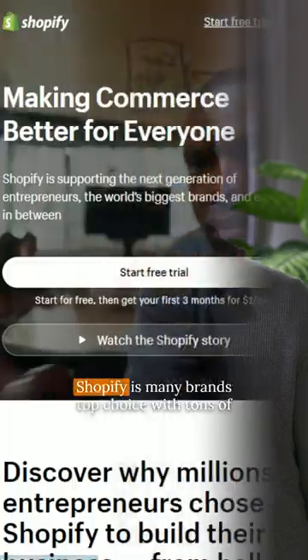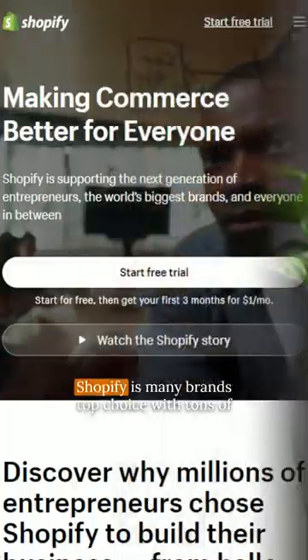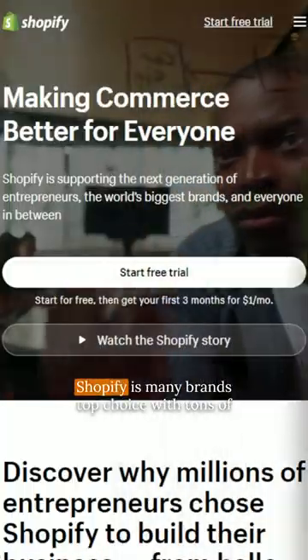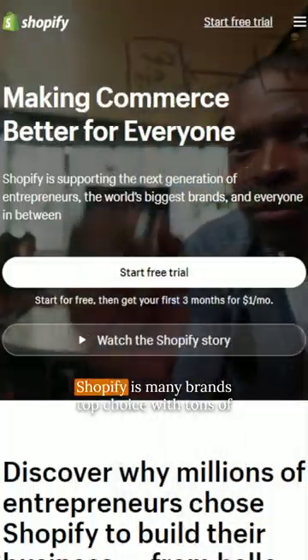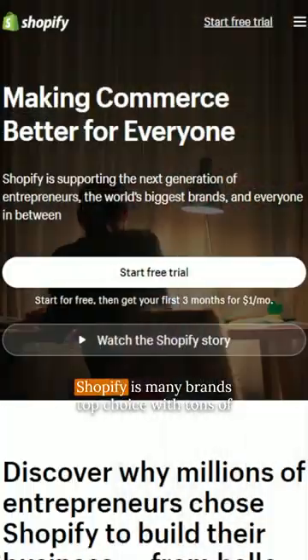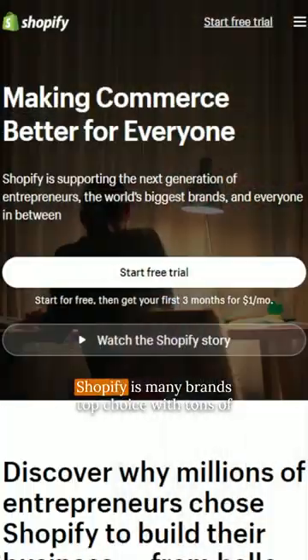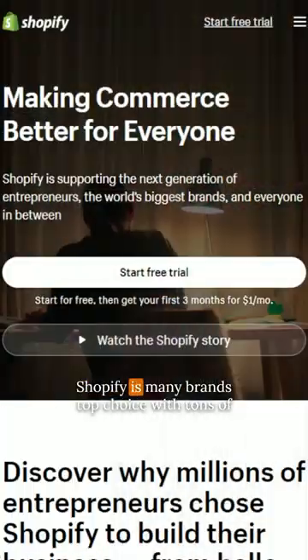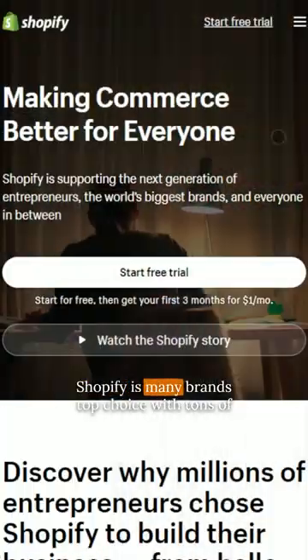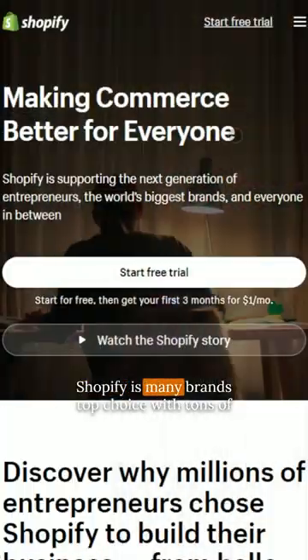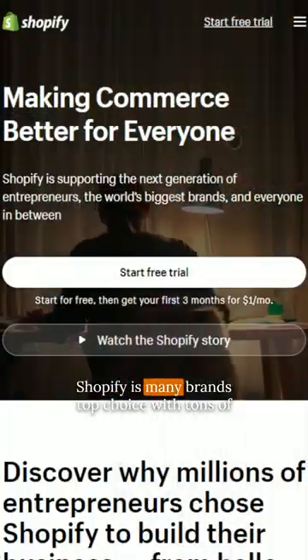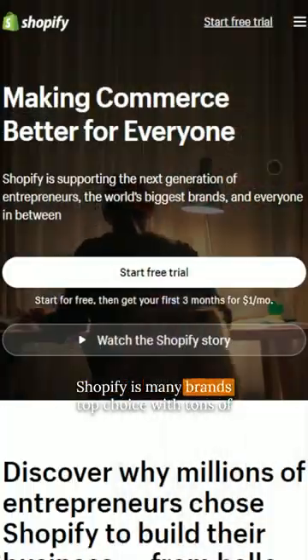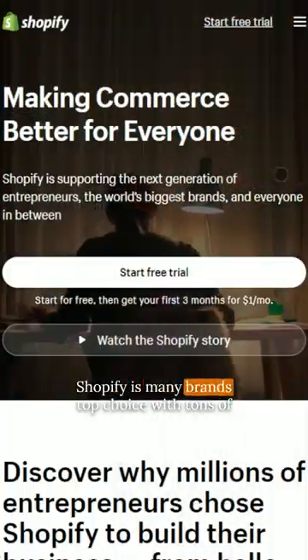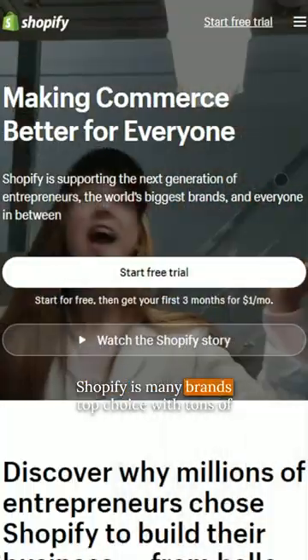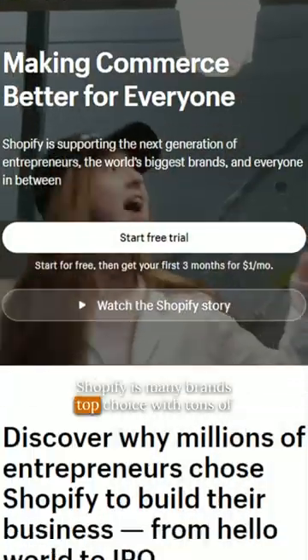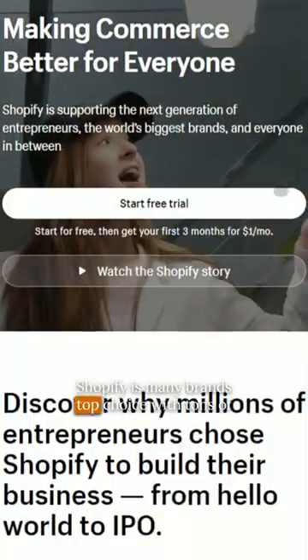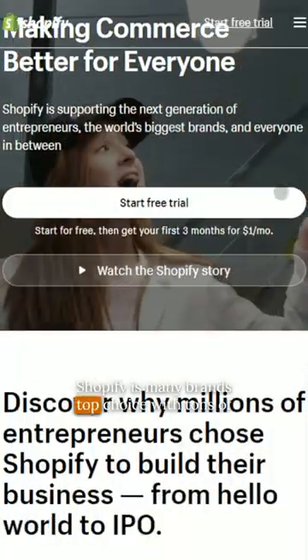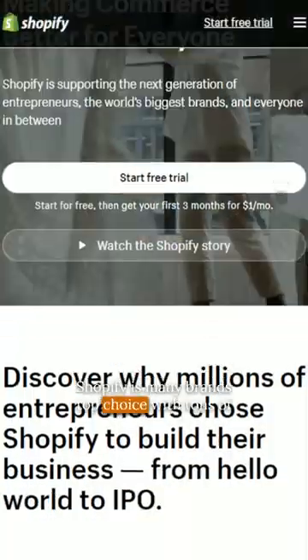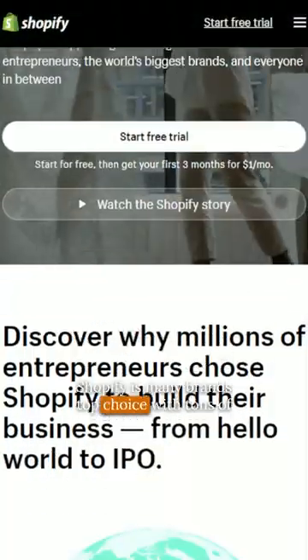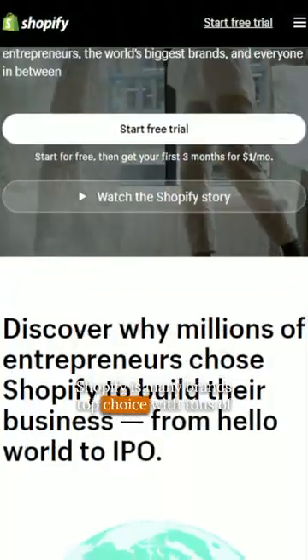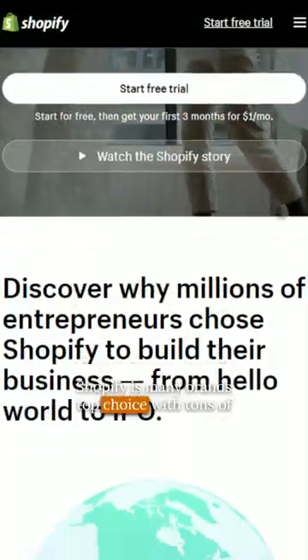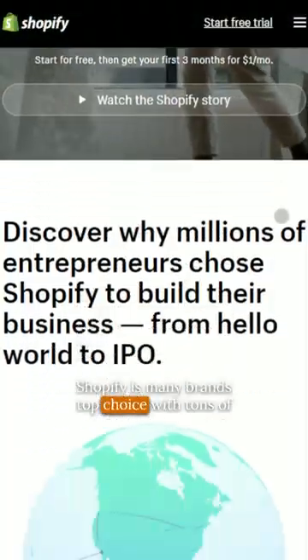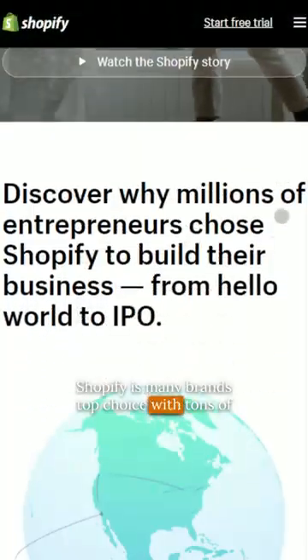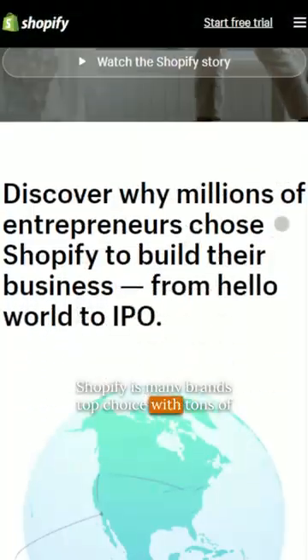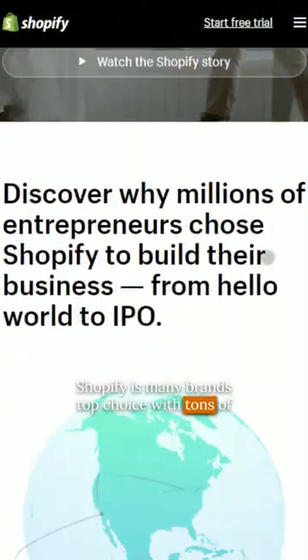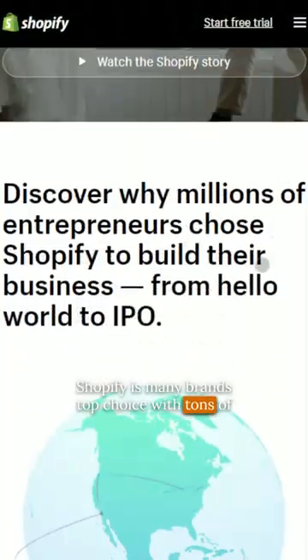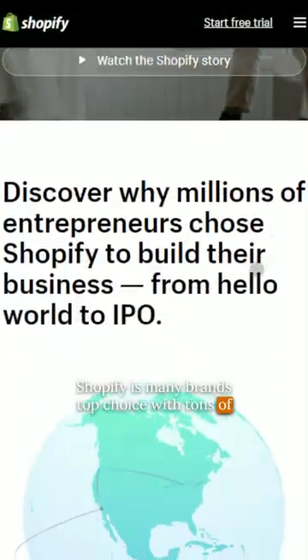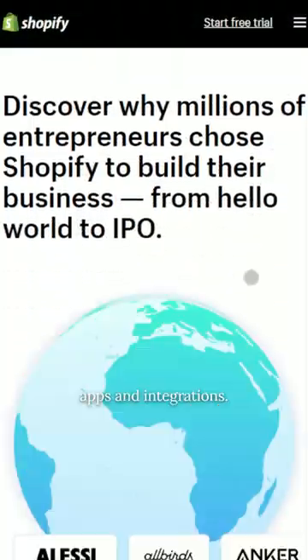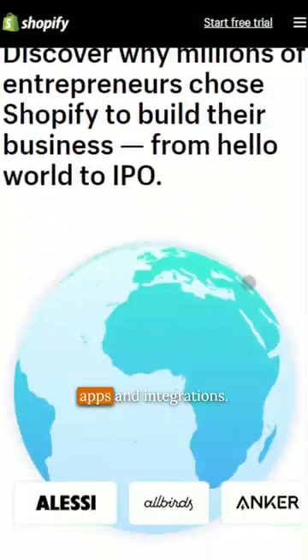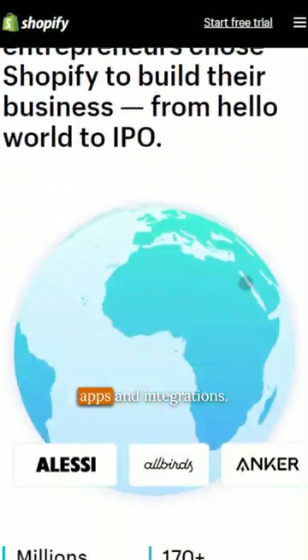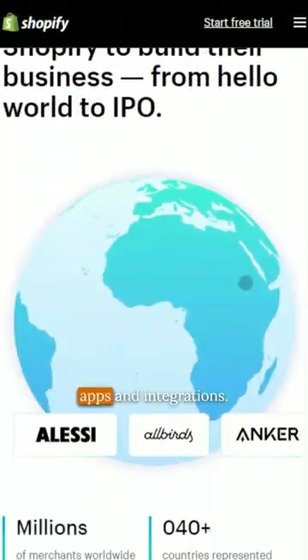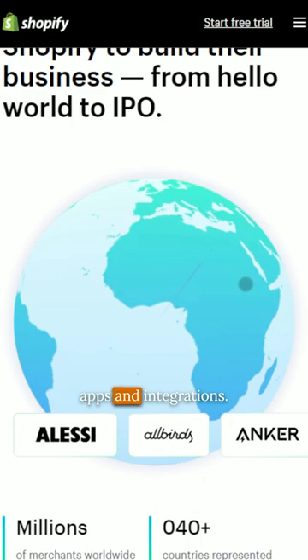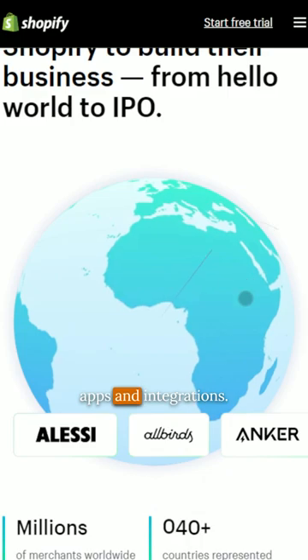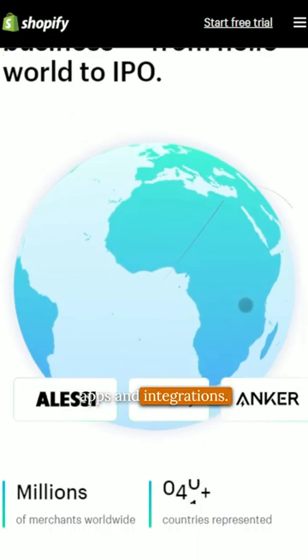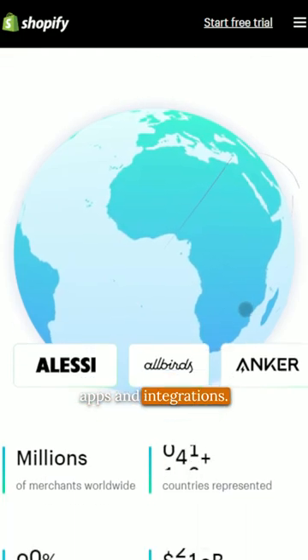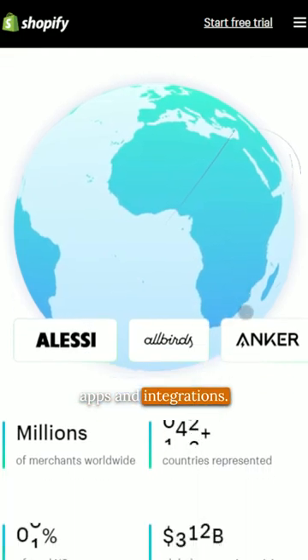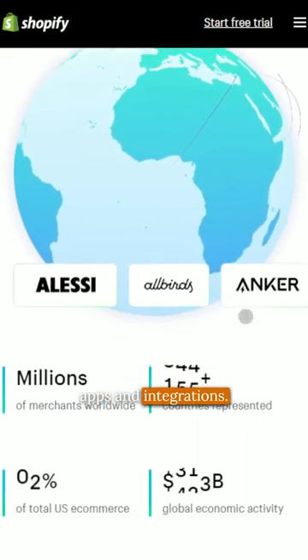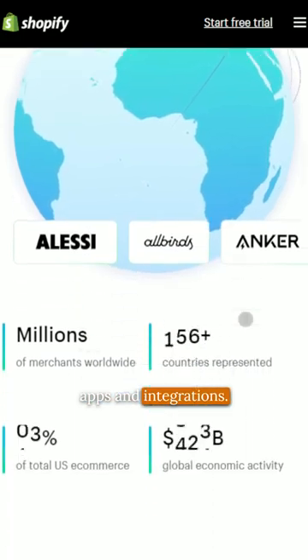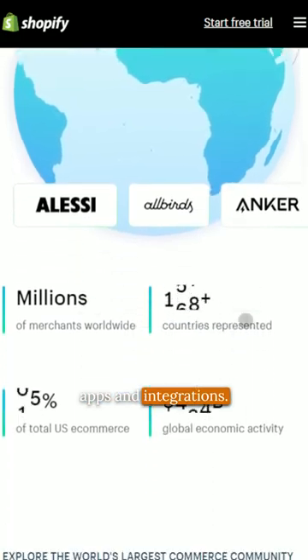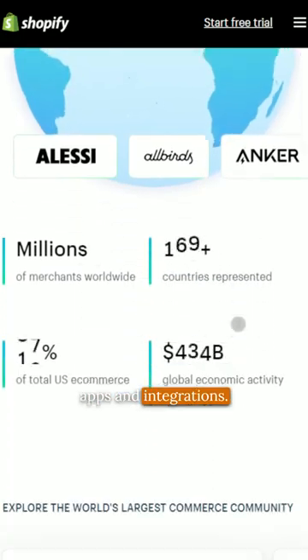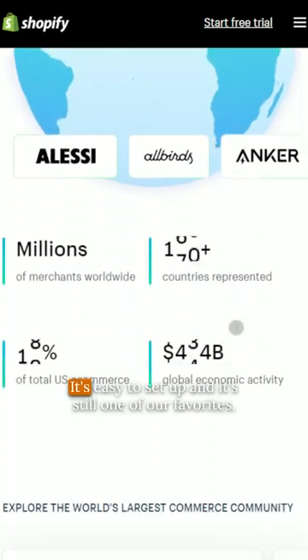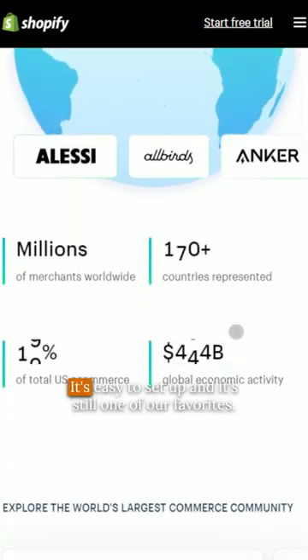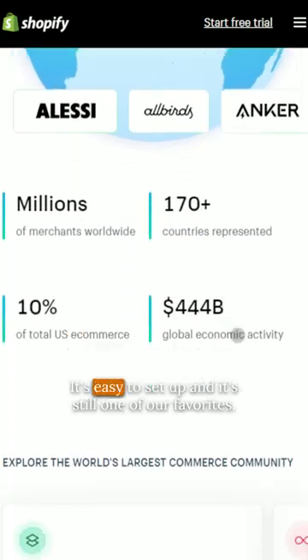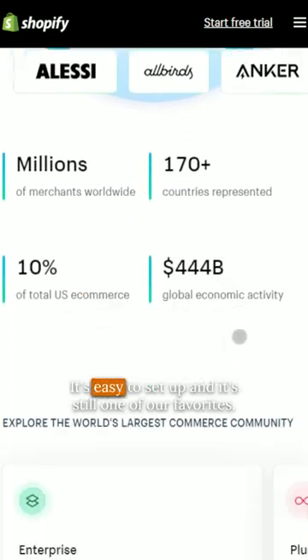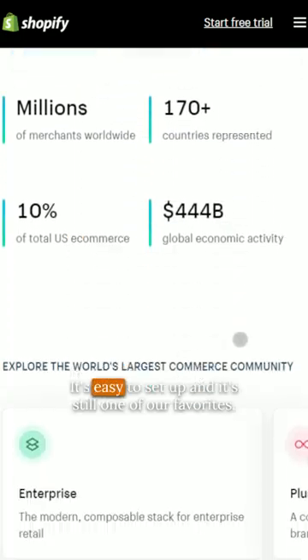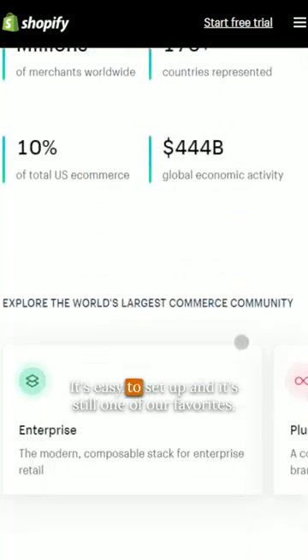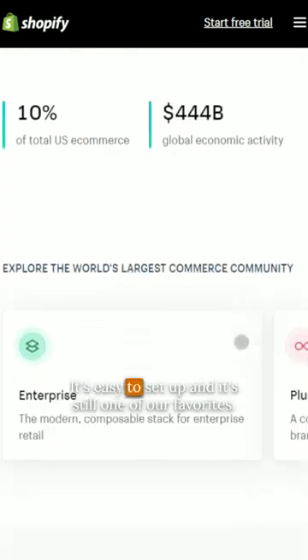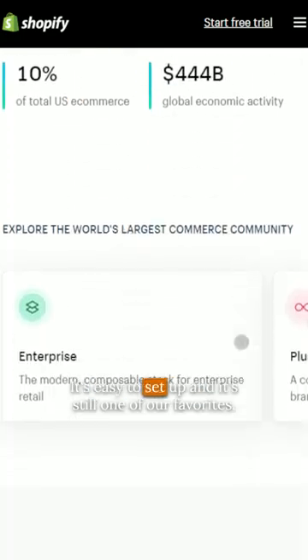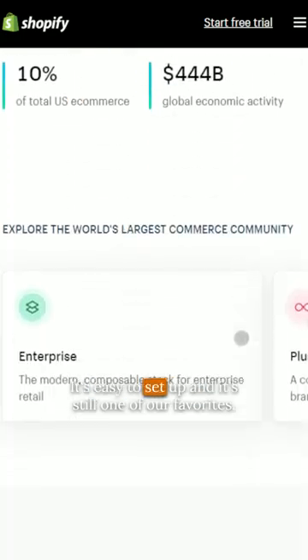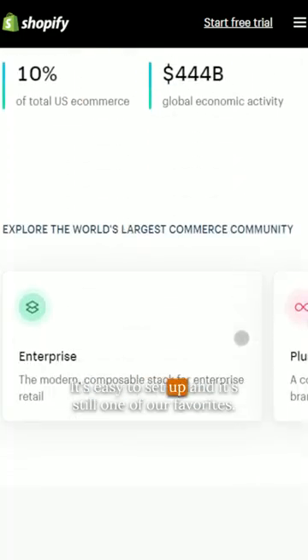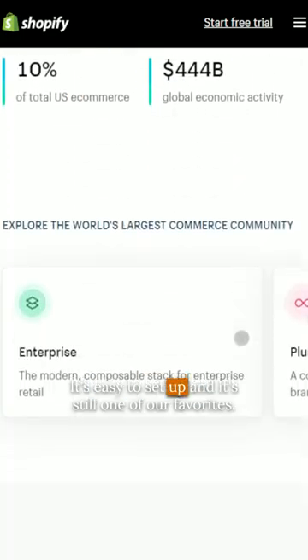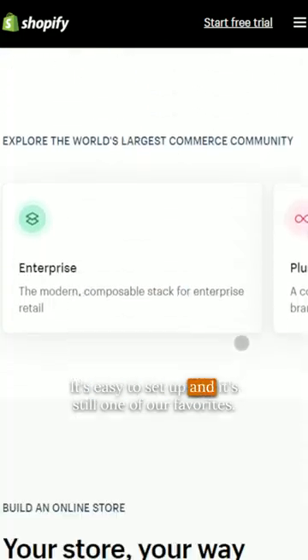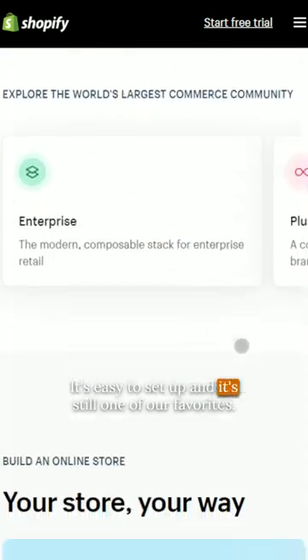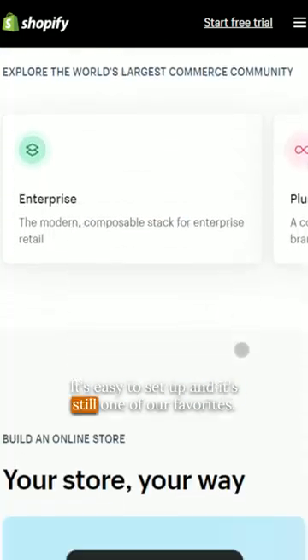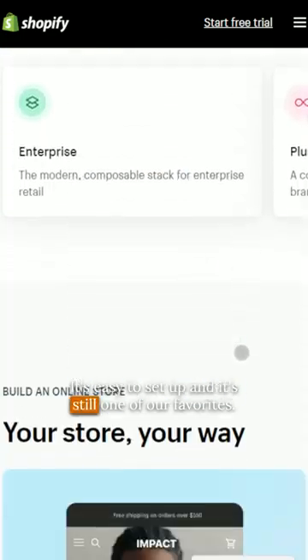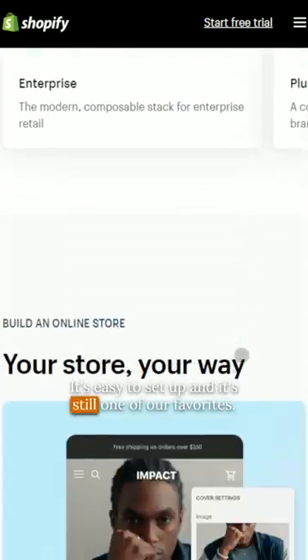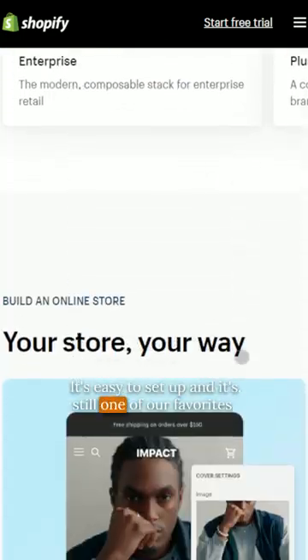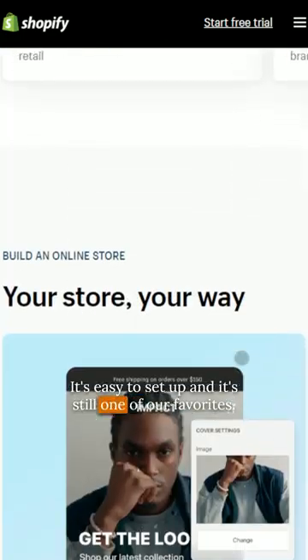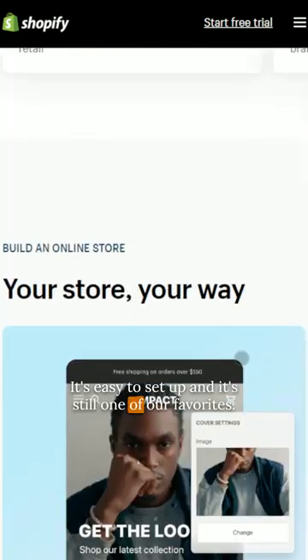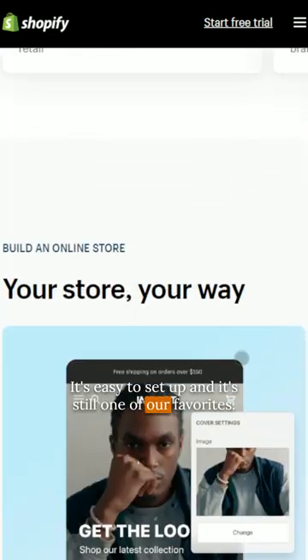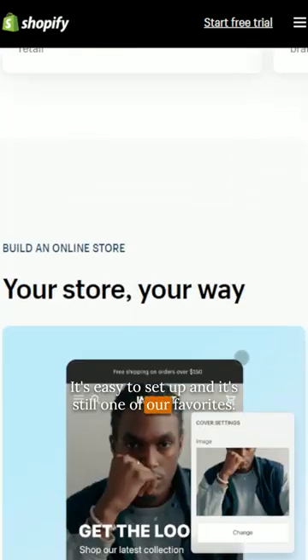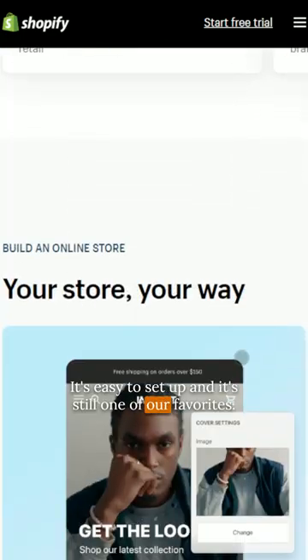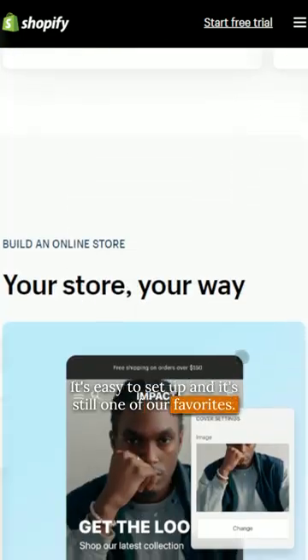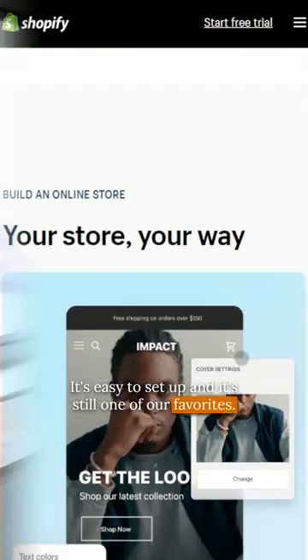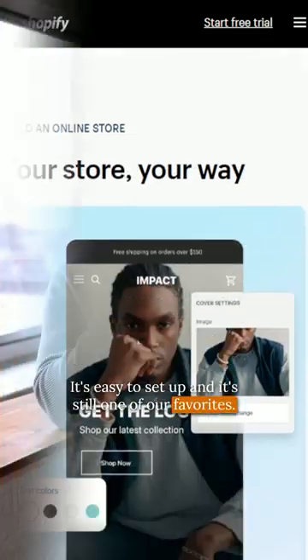Shopify is many brands' top choice, with tons of apps and integrations. It's easy to set up and it's still one of our favorites.